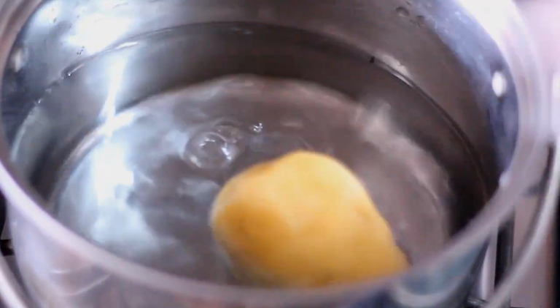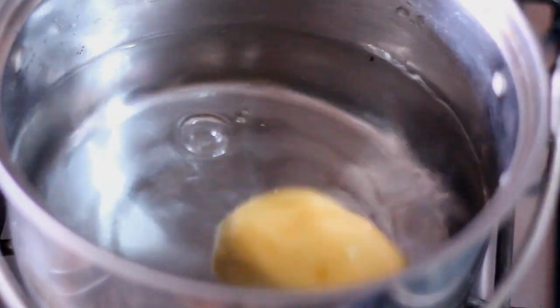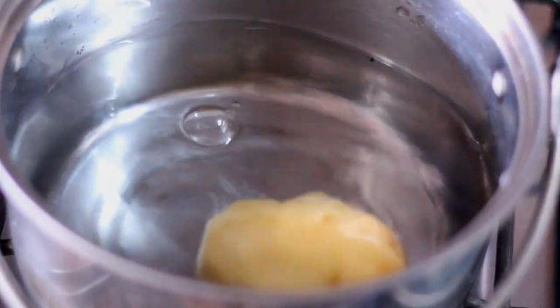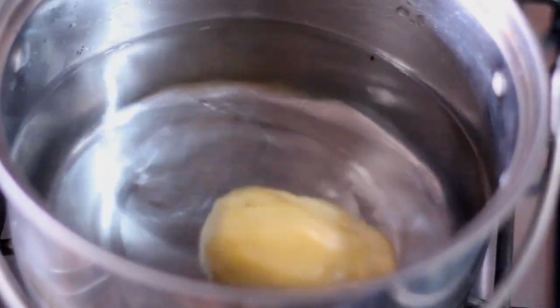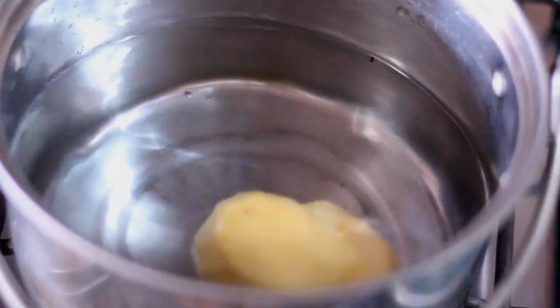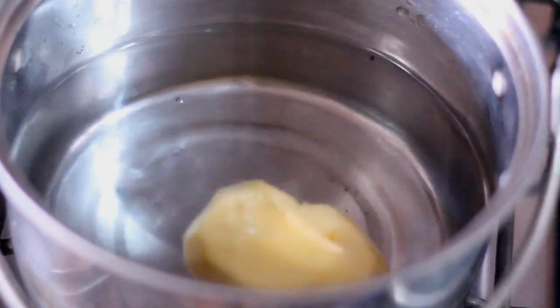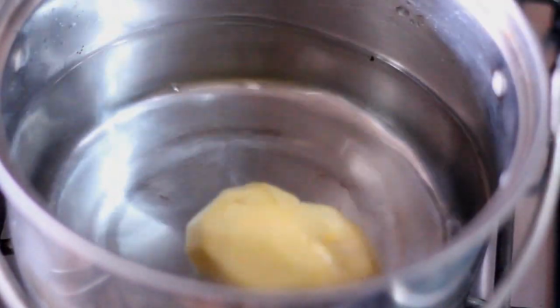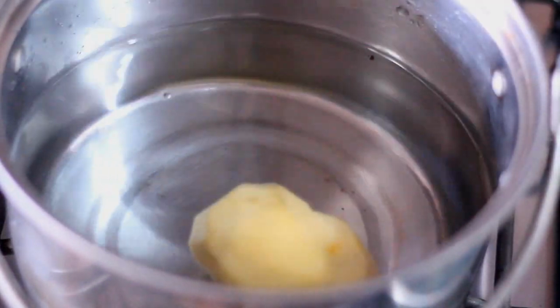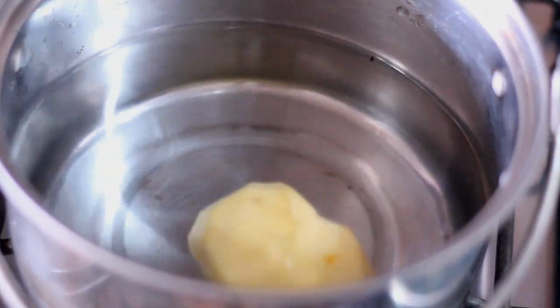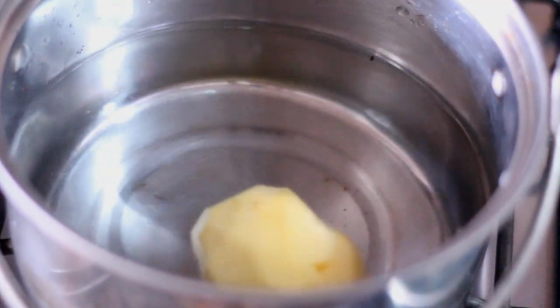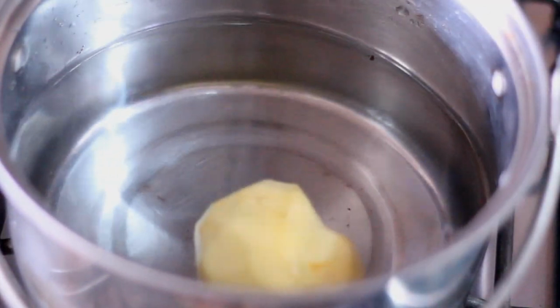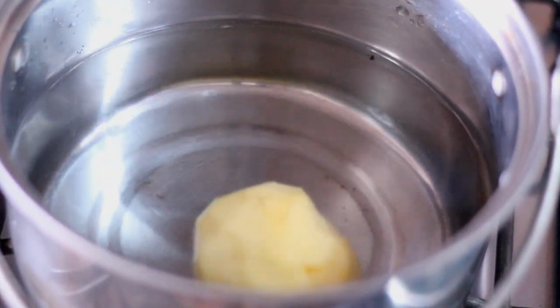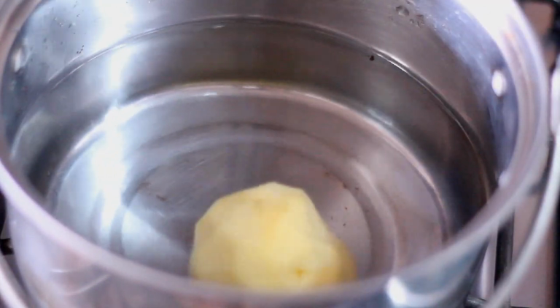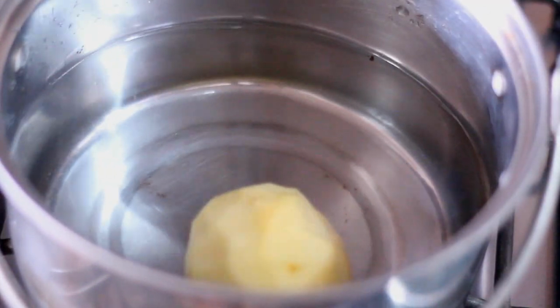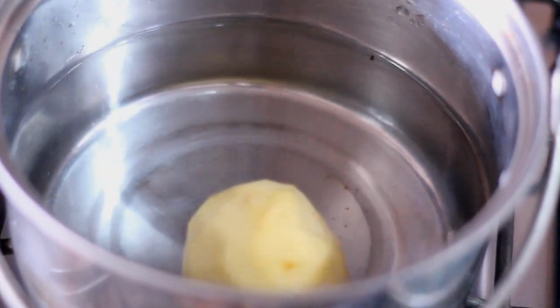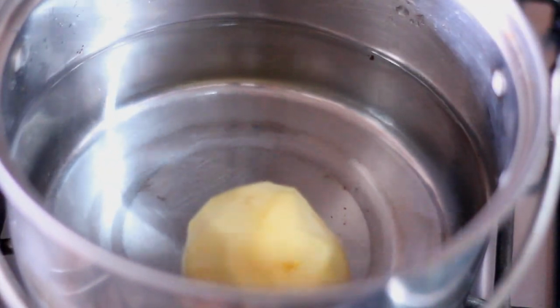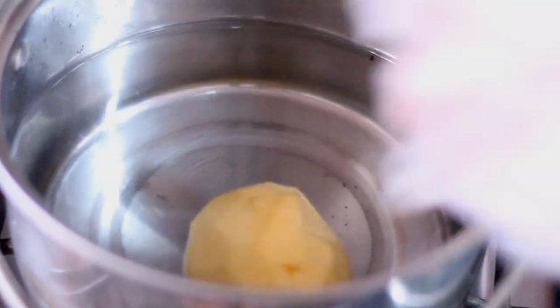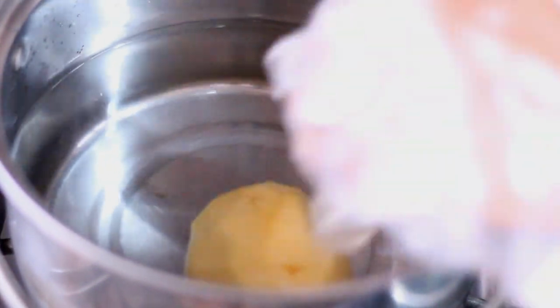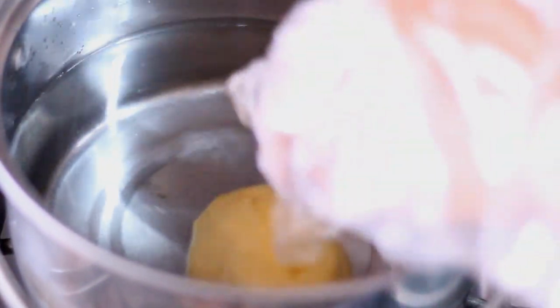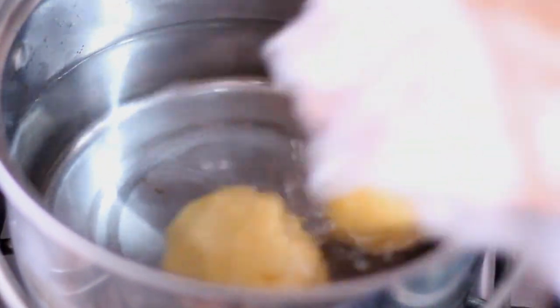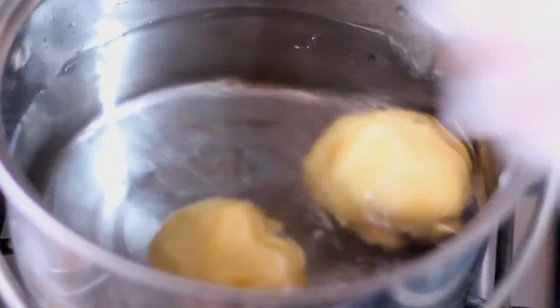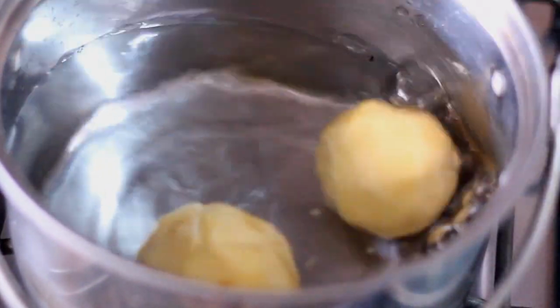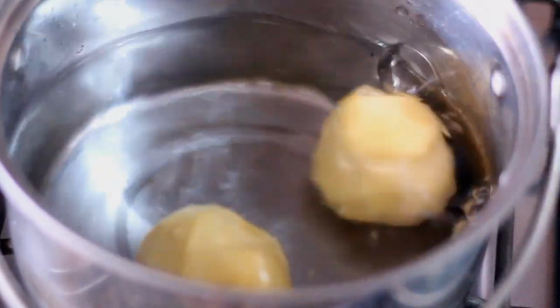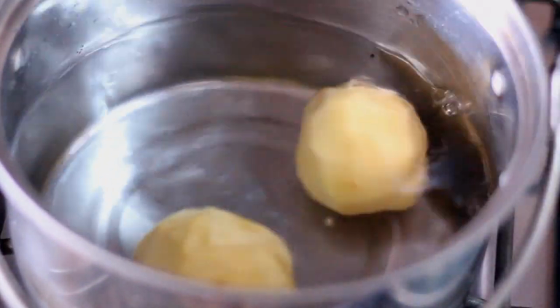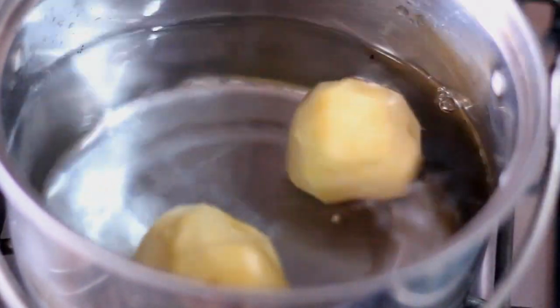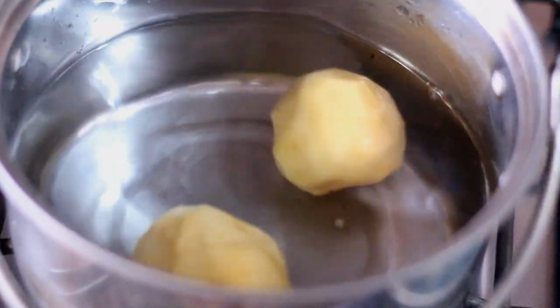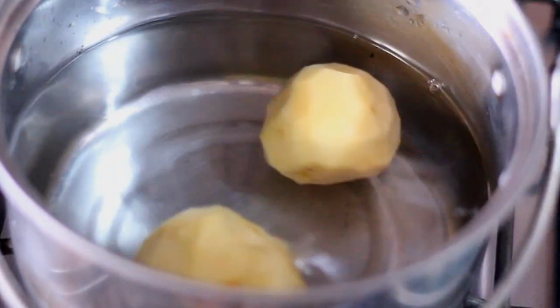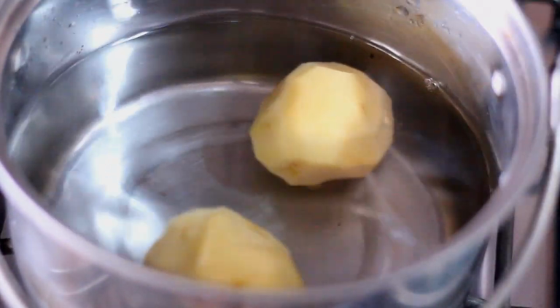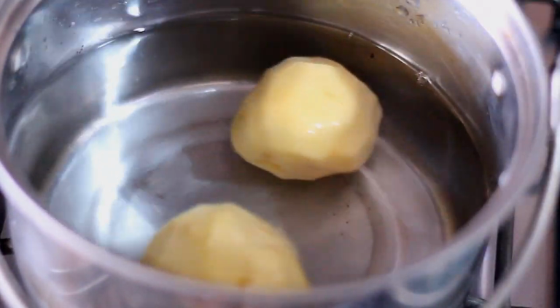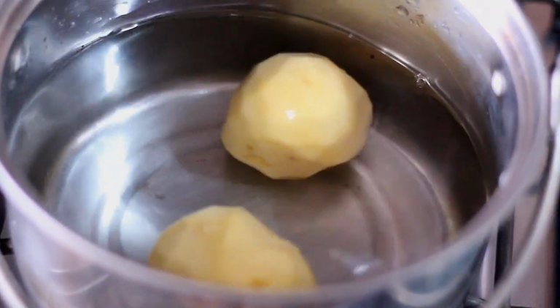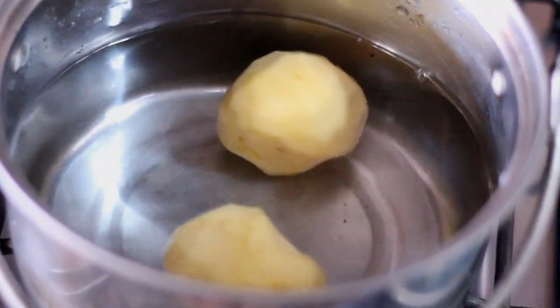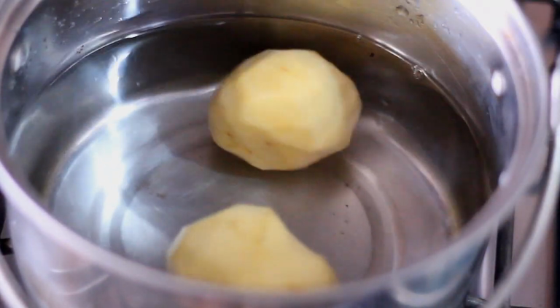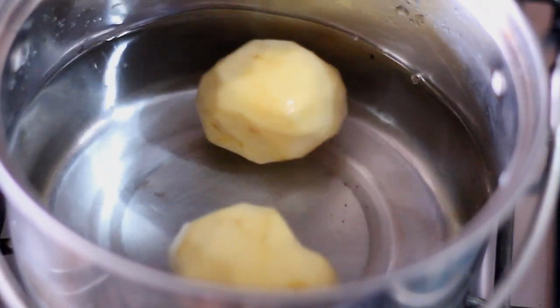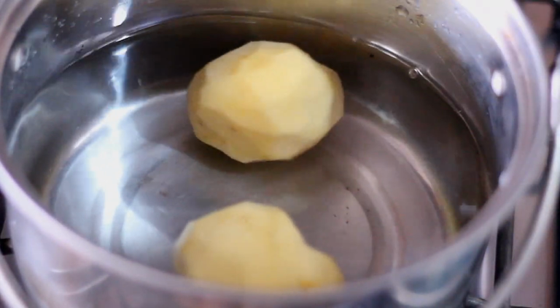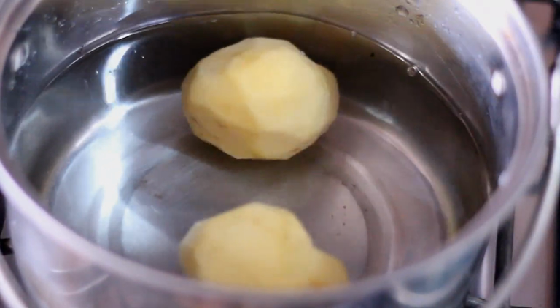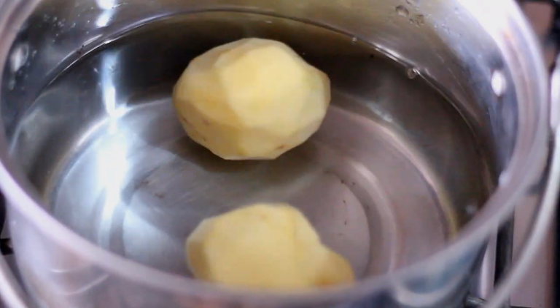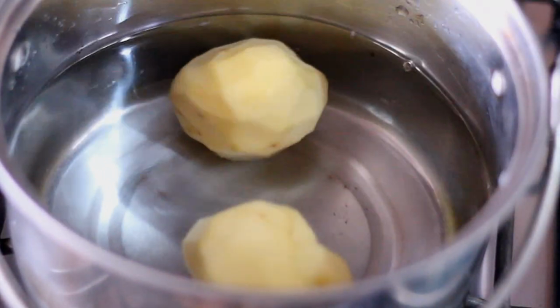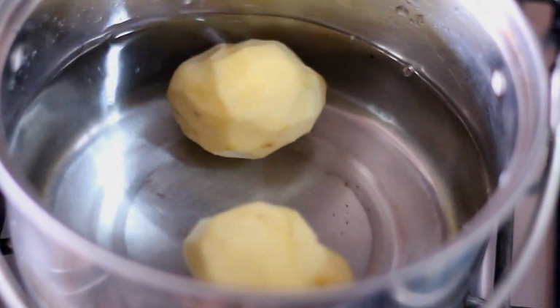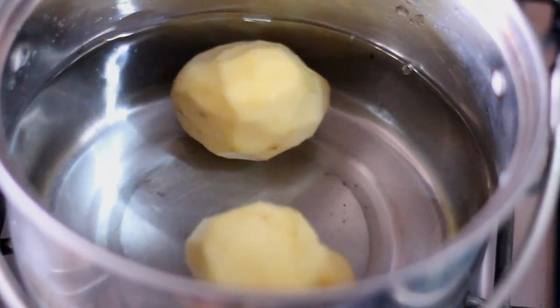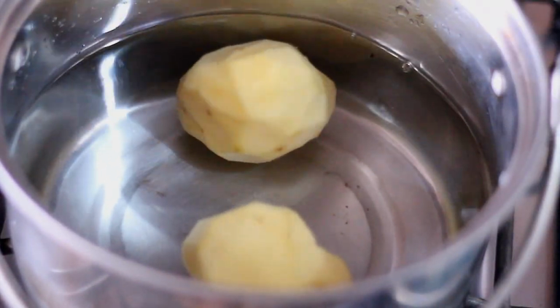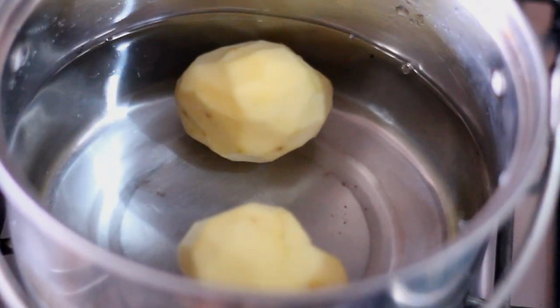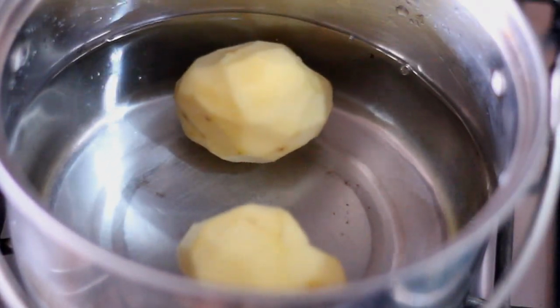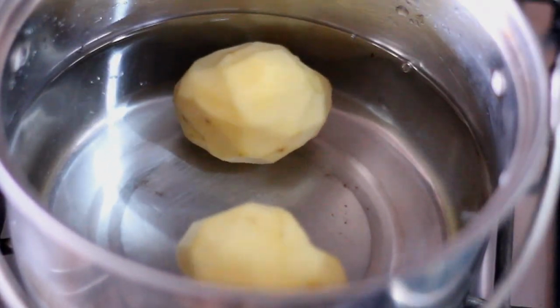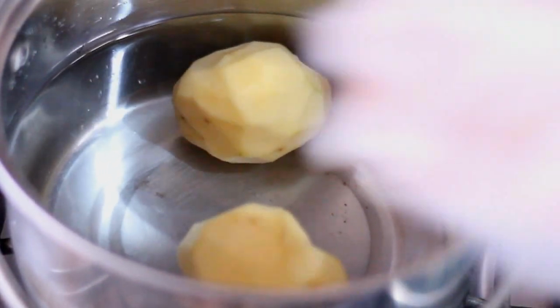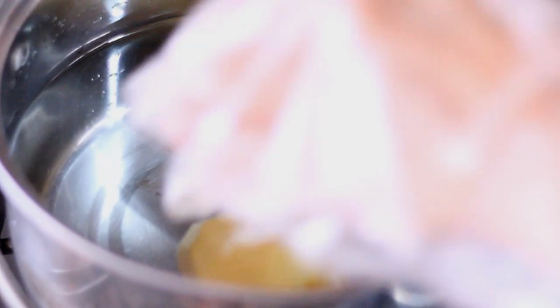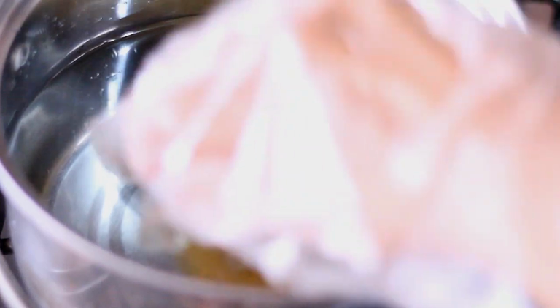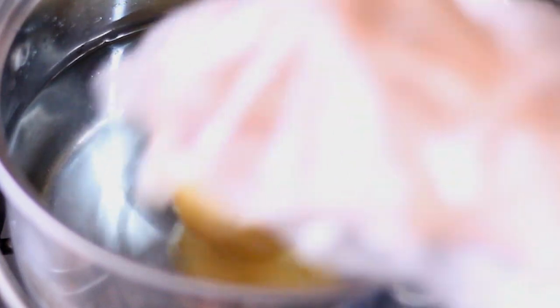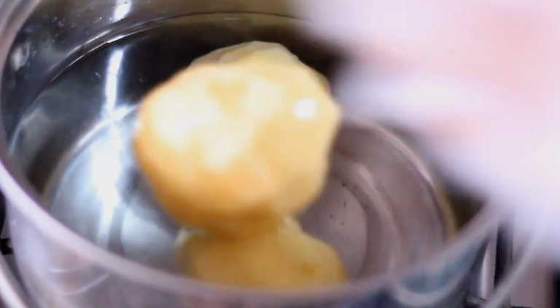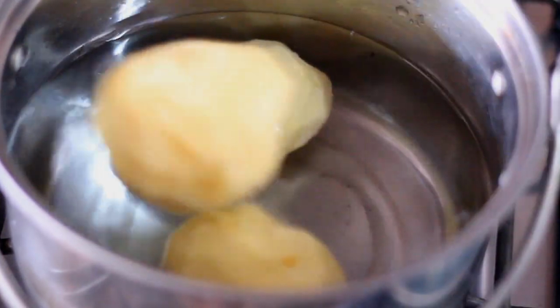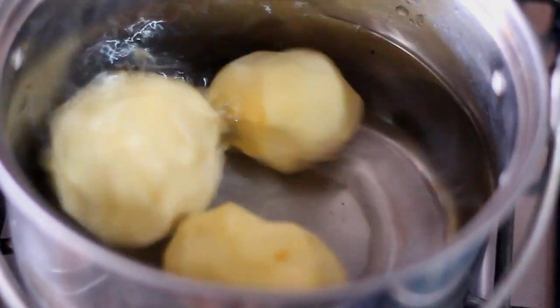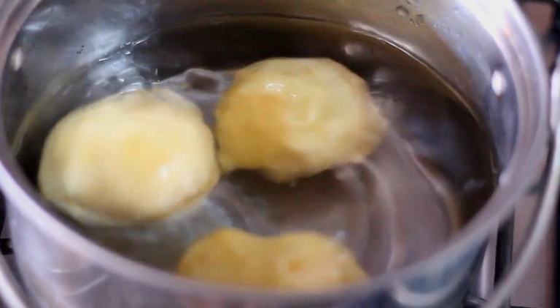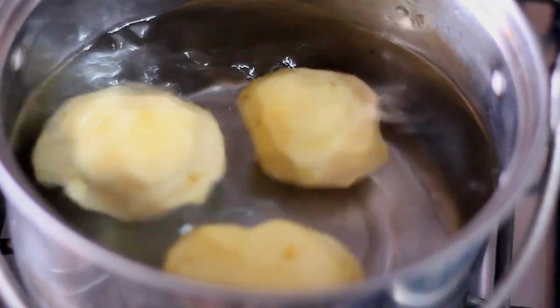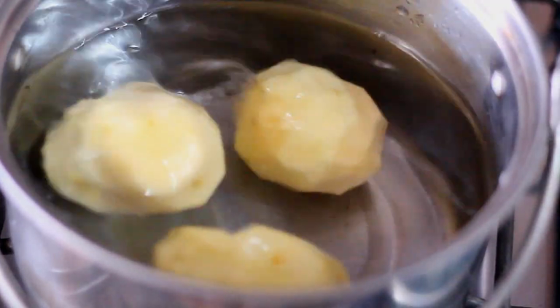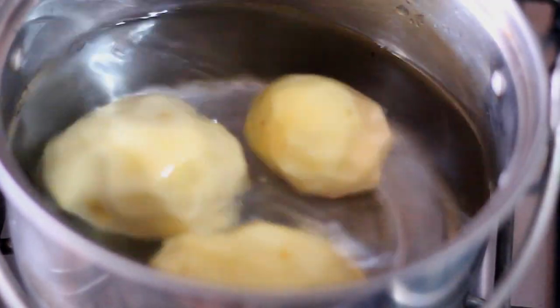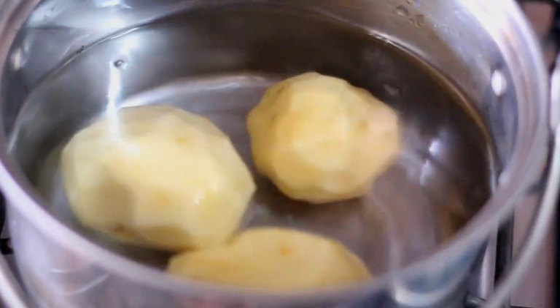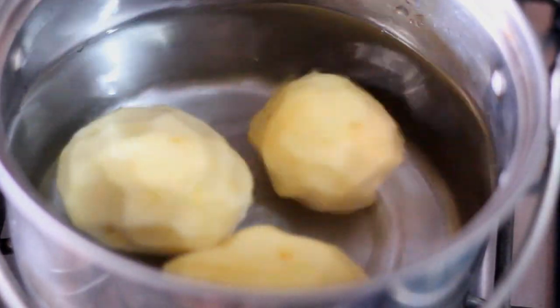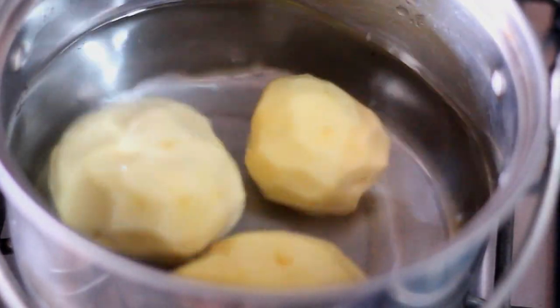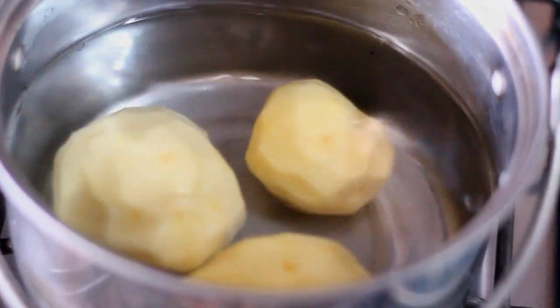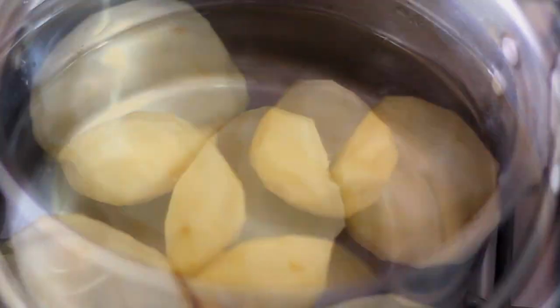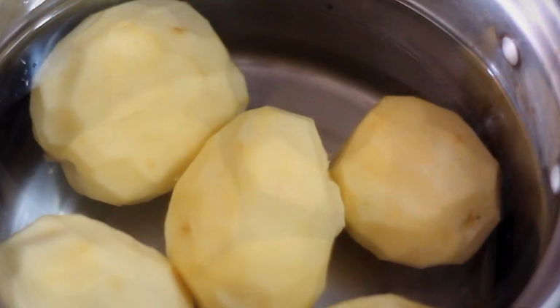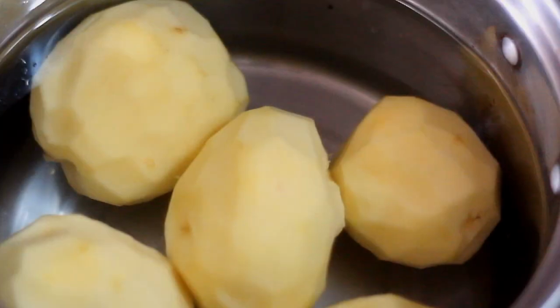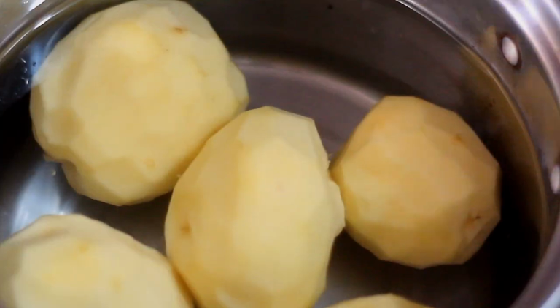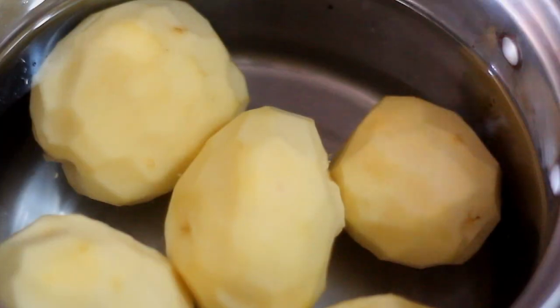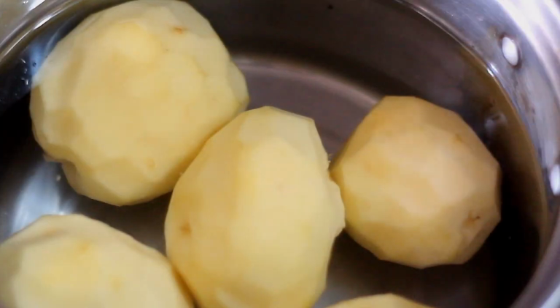What I'll do is I am going to boil the potatoes, and then we'll be boiling them for about 15 minutes.